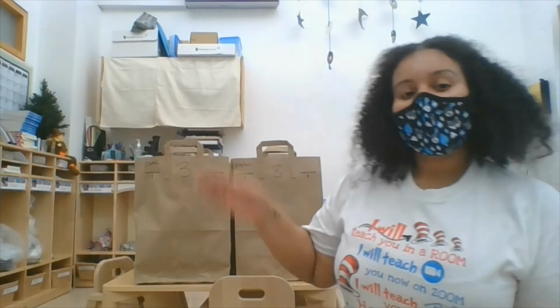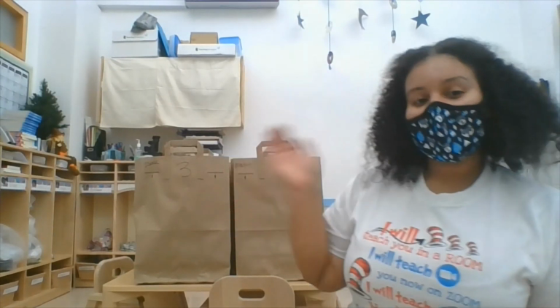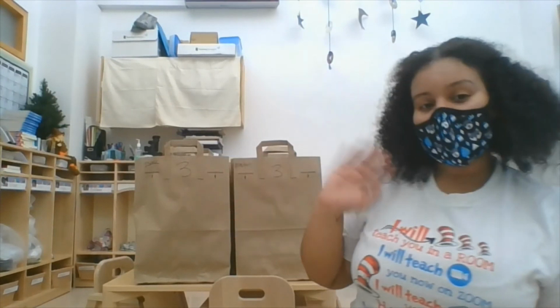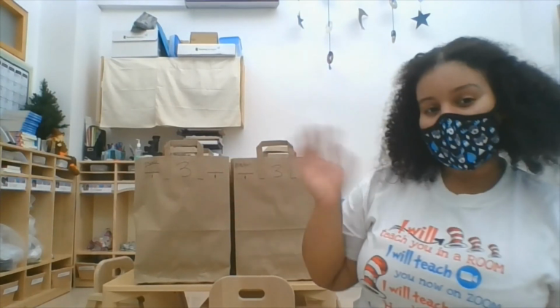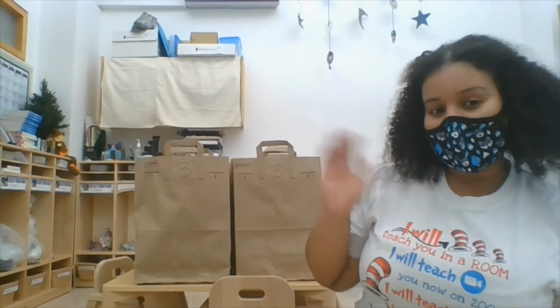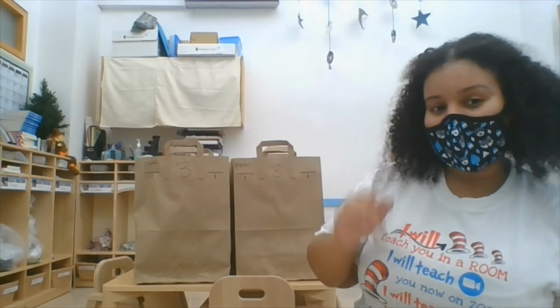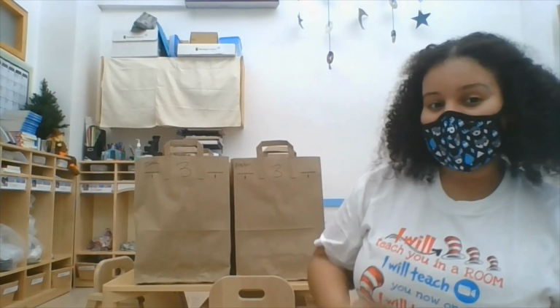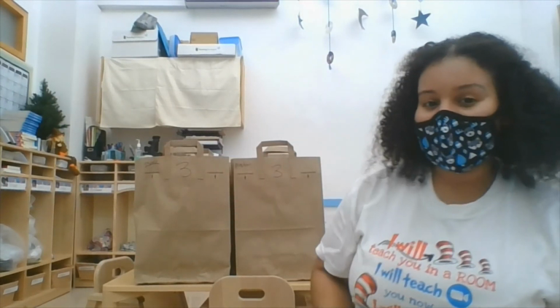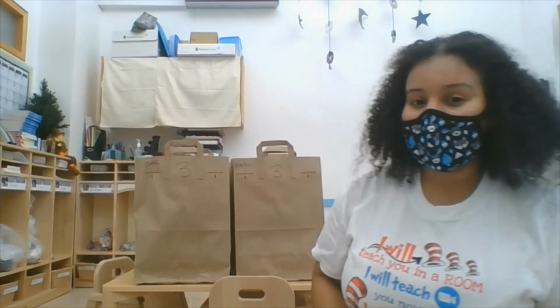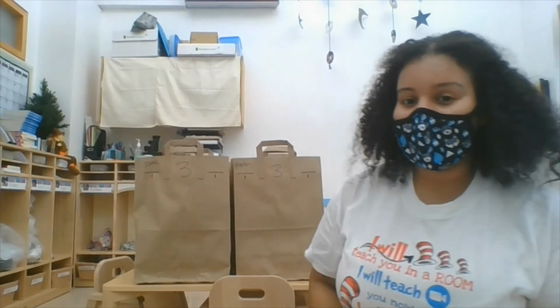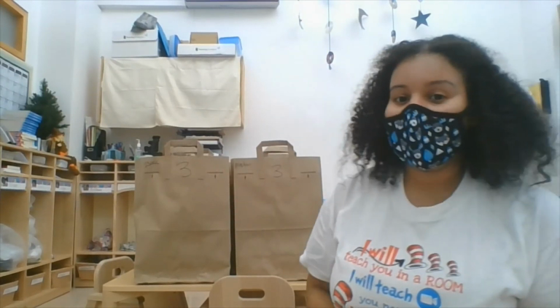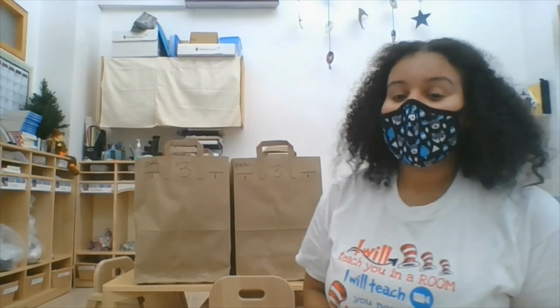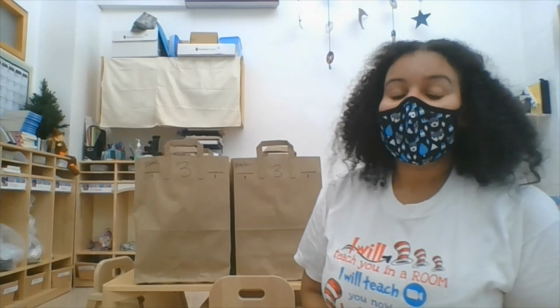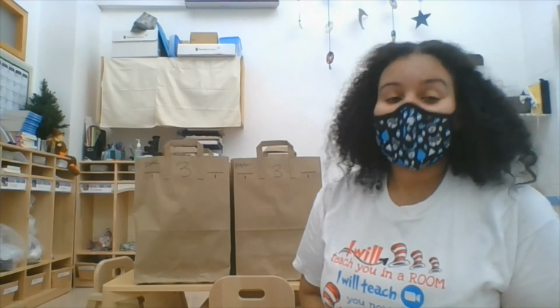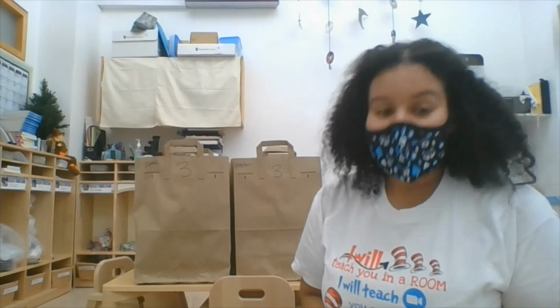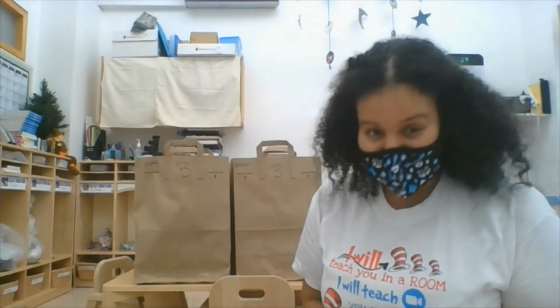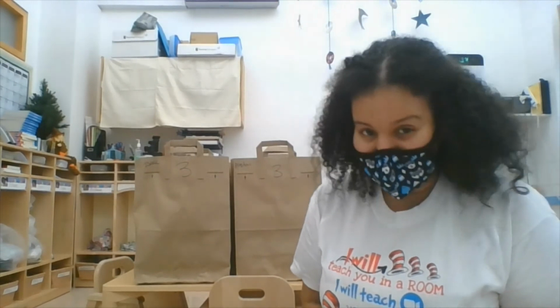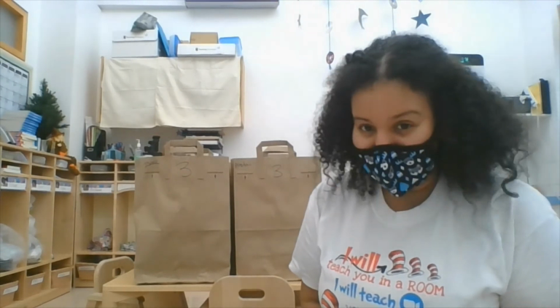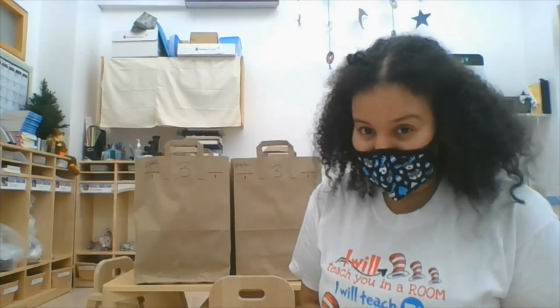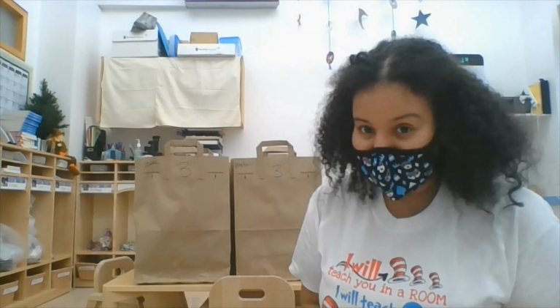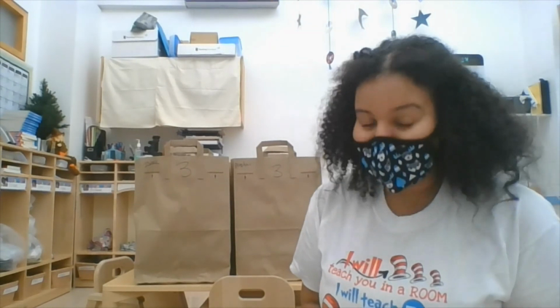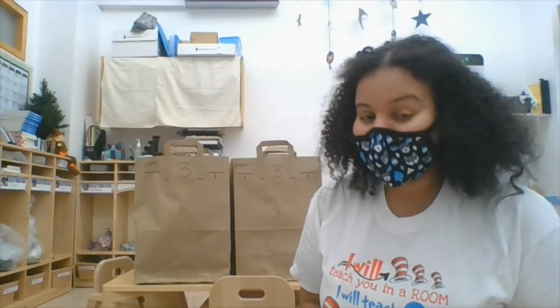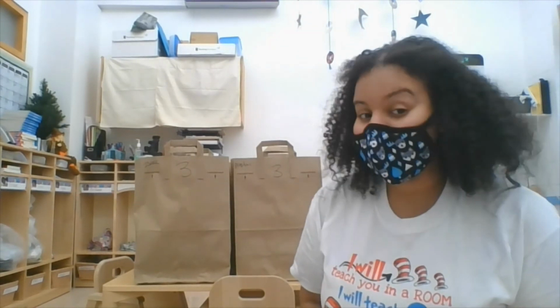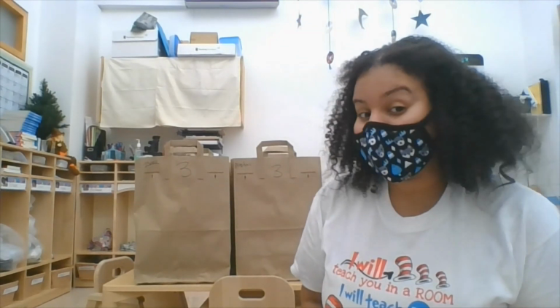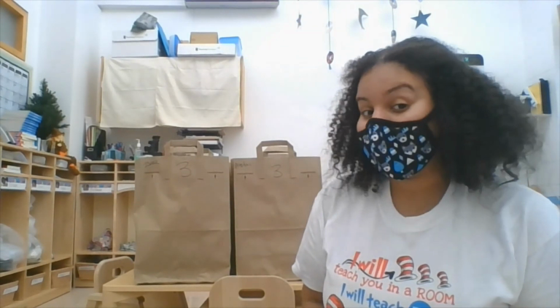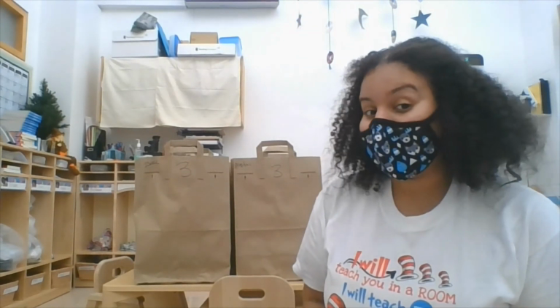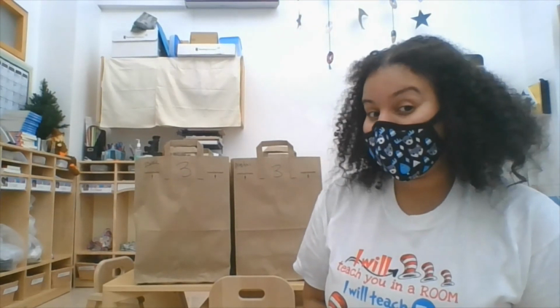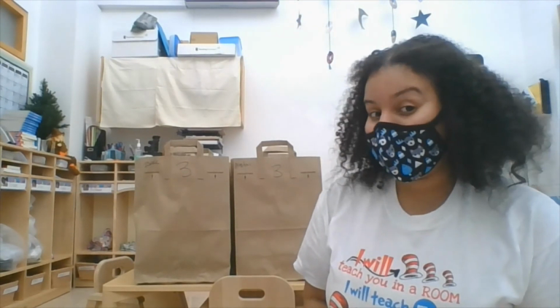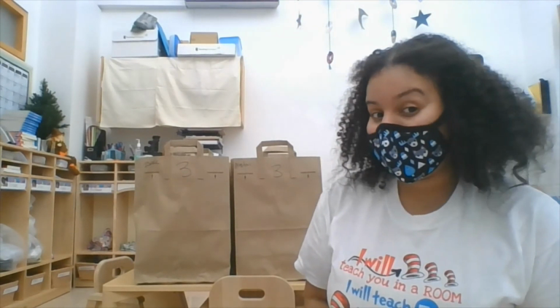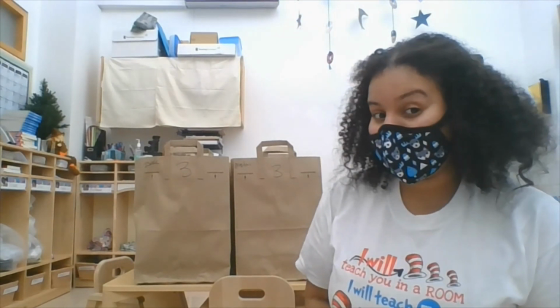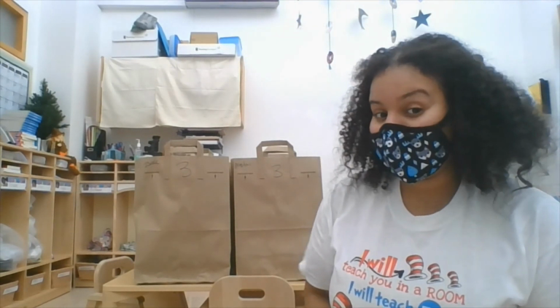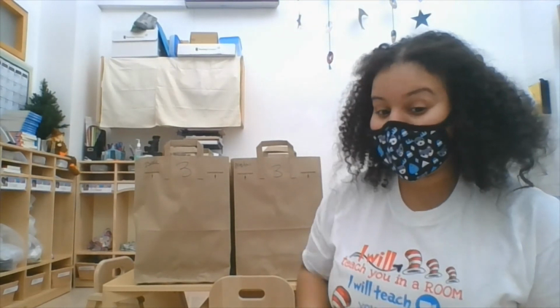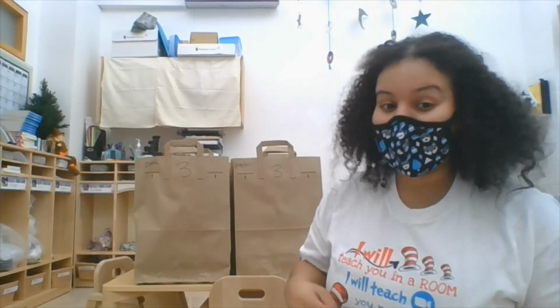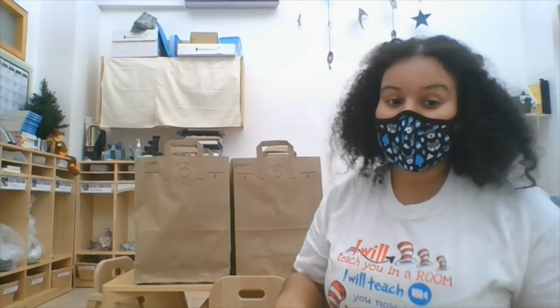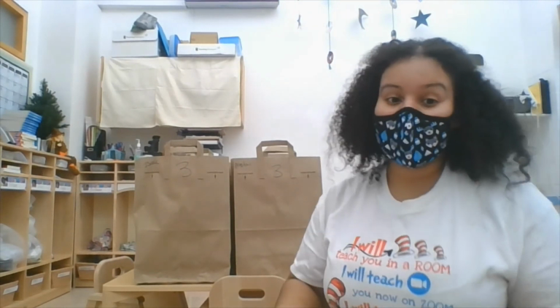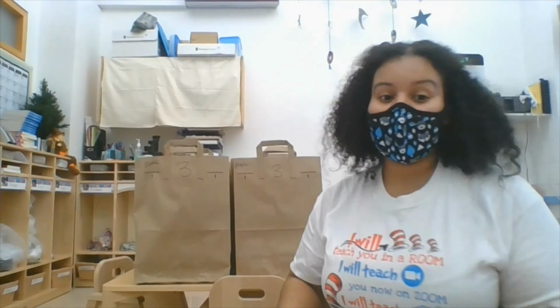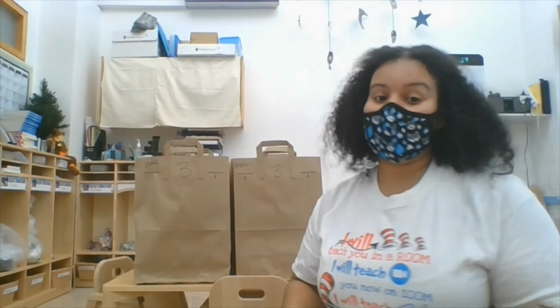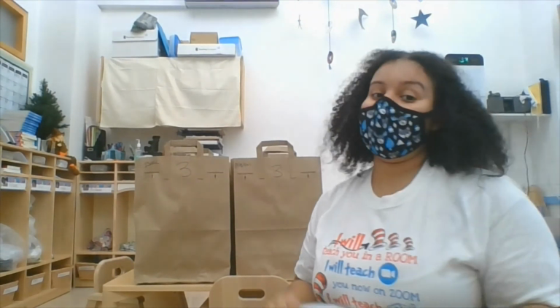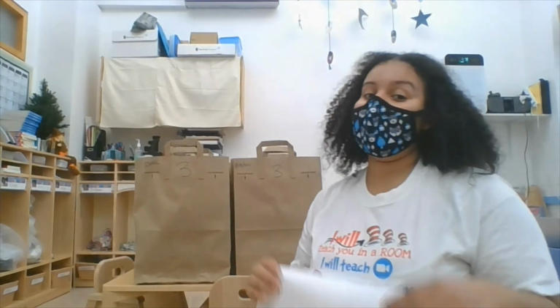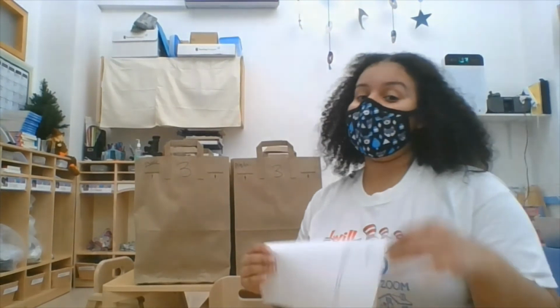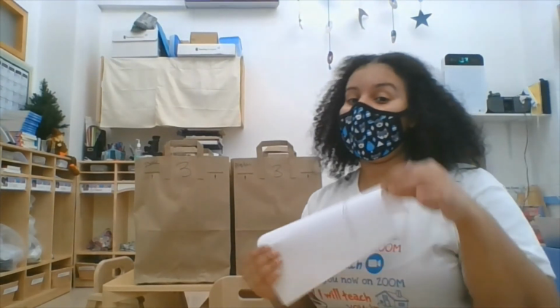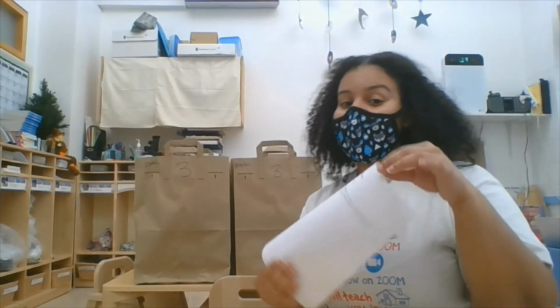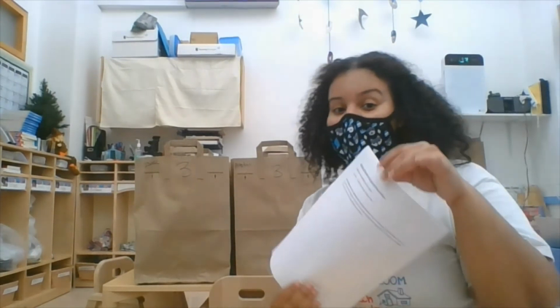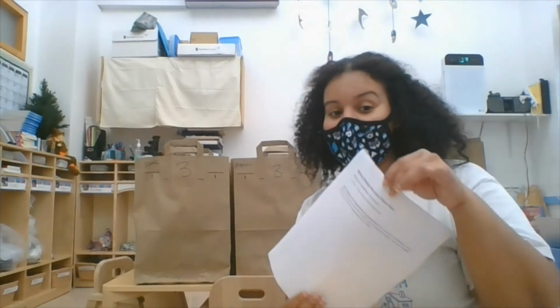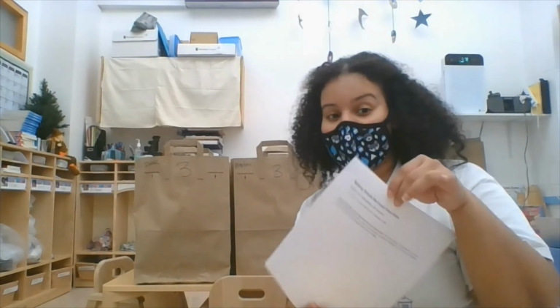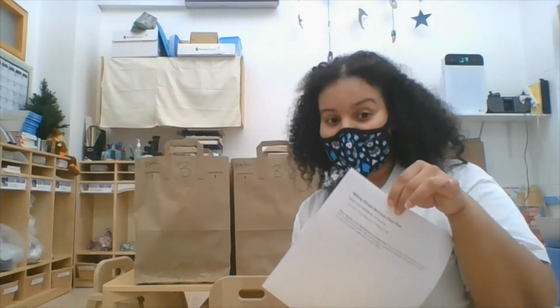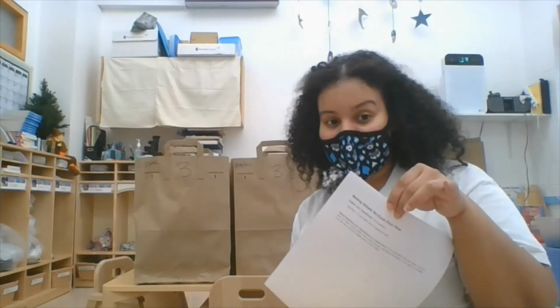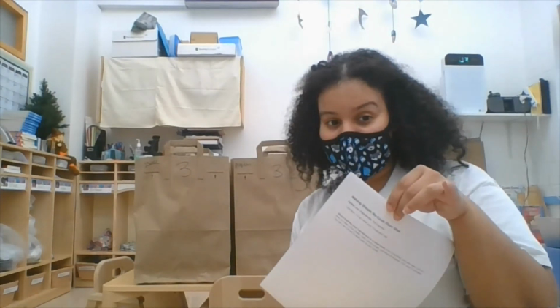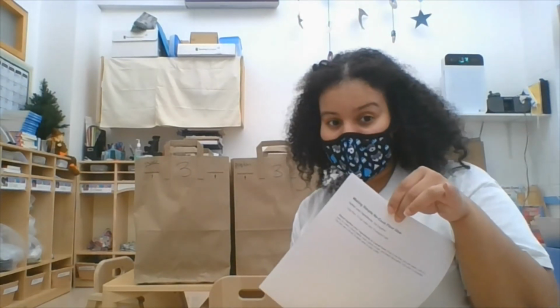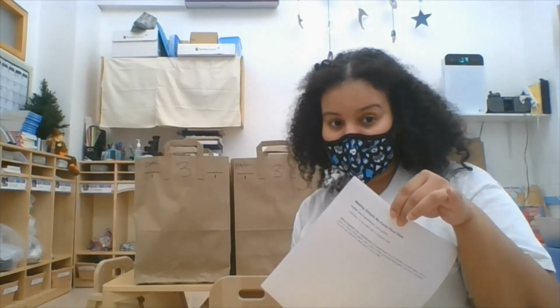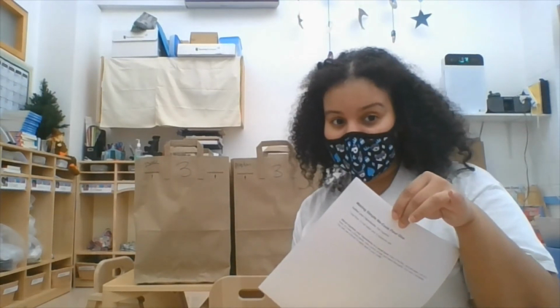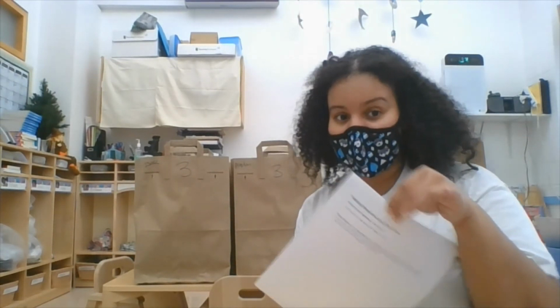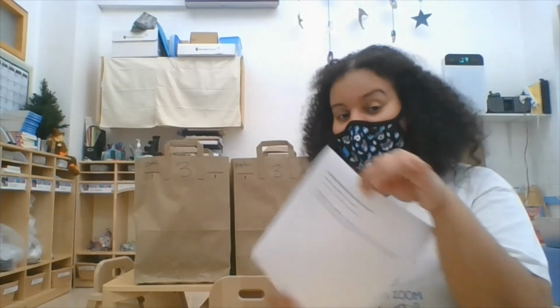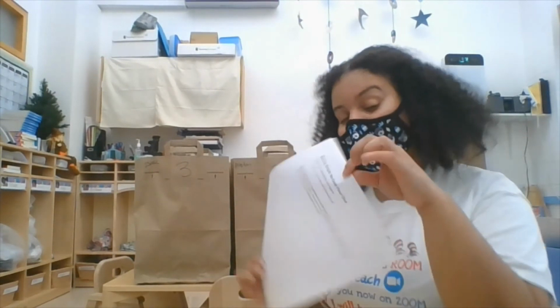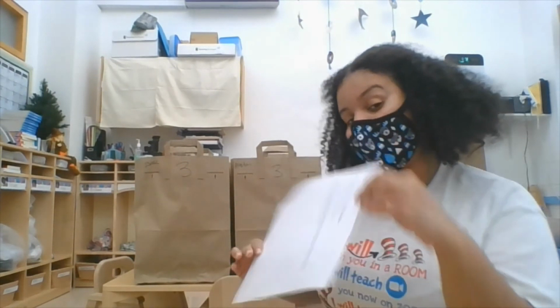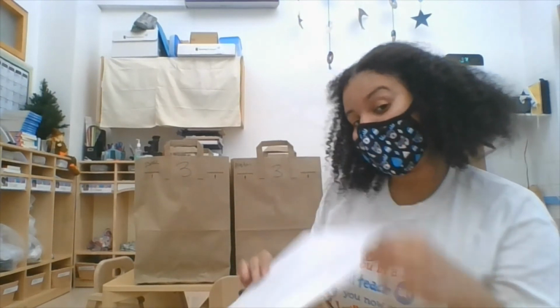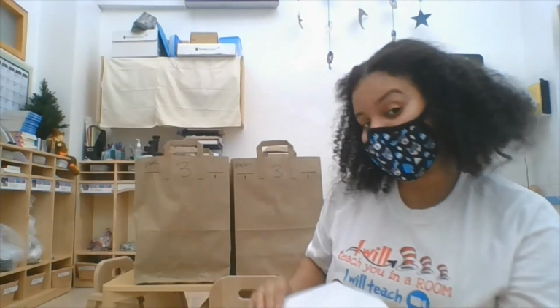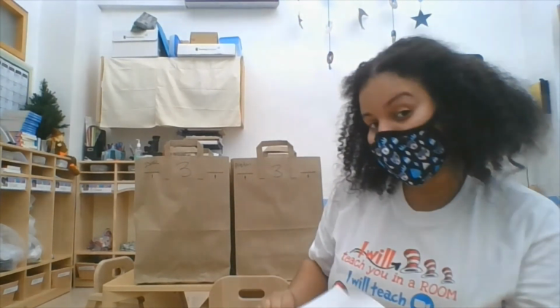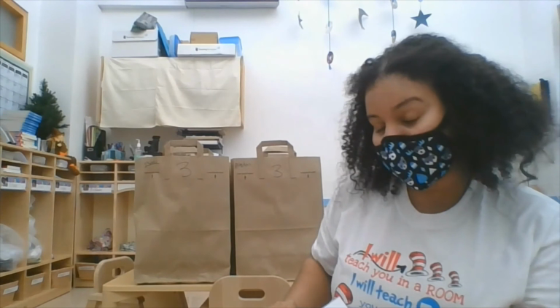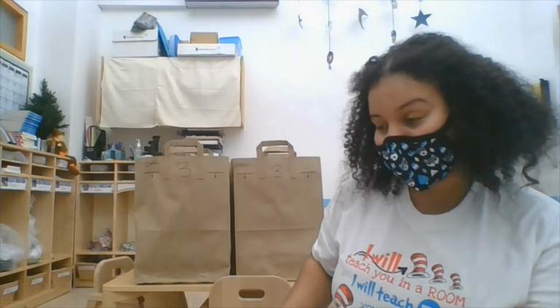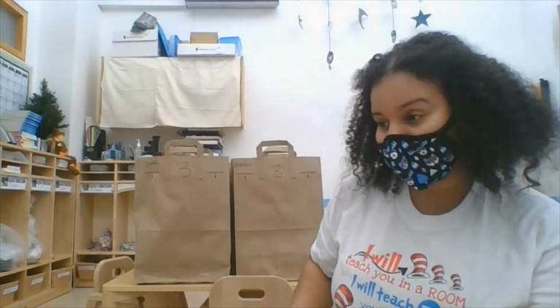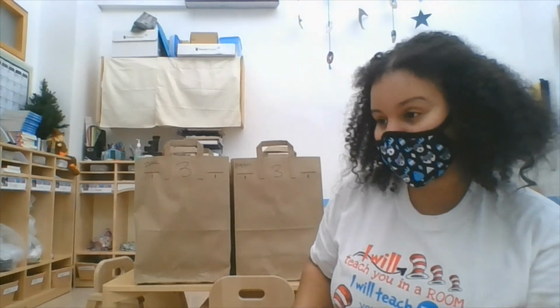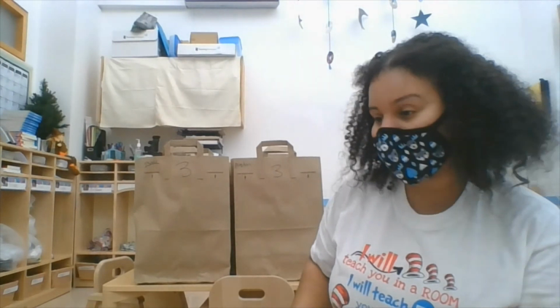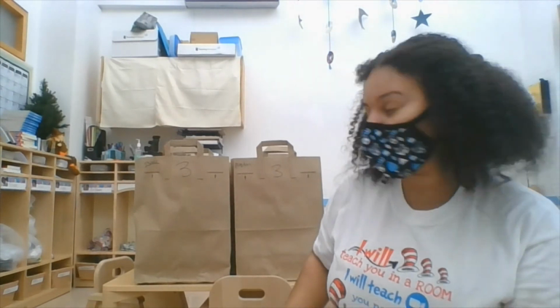Good morning everyone. This morning we're going to learn how to make glue. I have a recipe right here on how to make it, and I'm going to share it with you today.